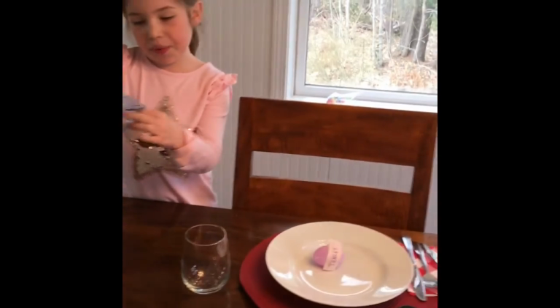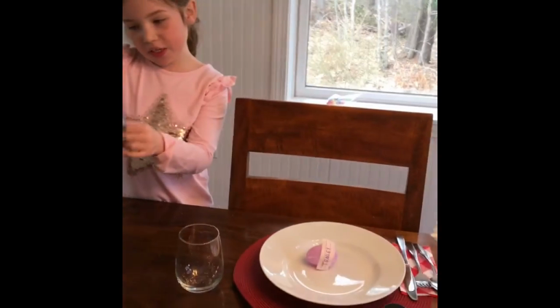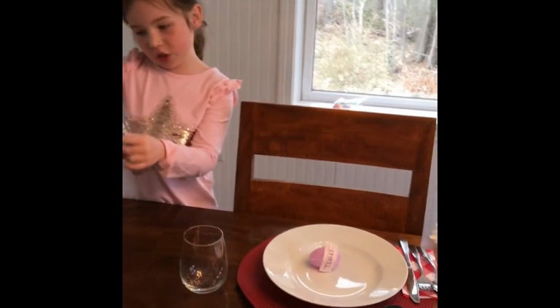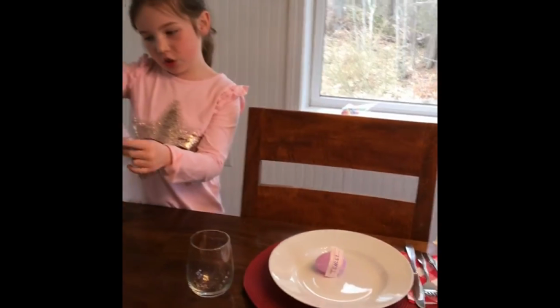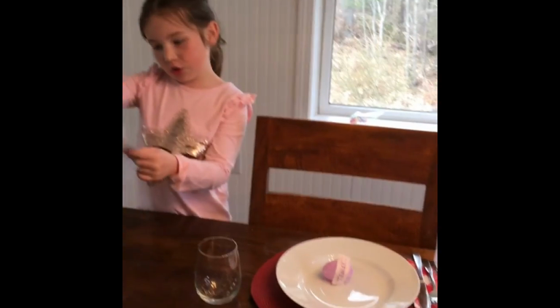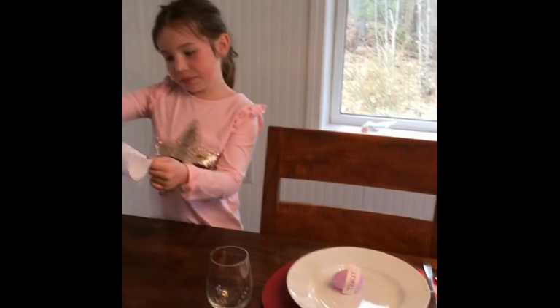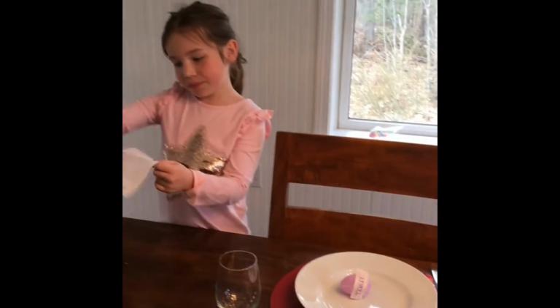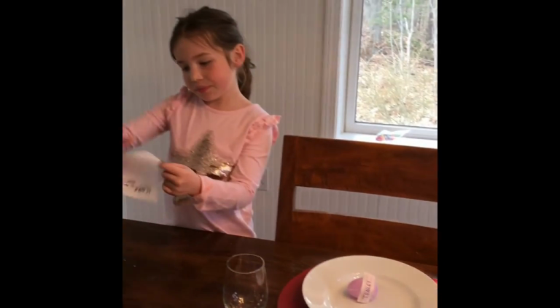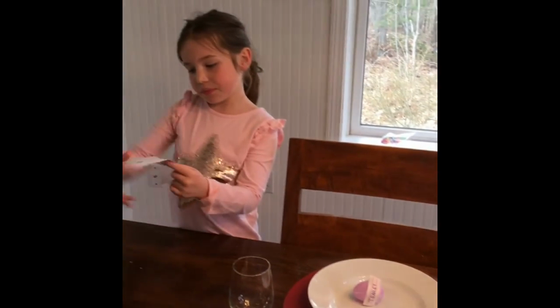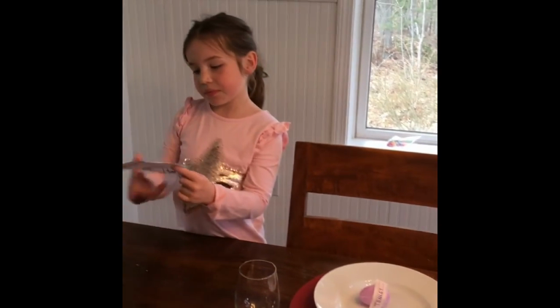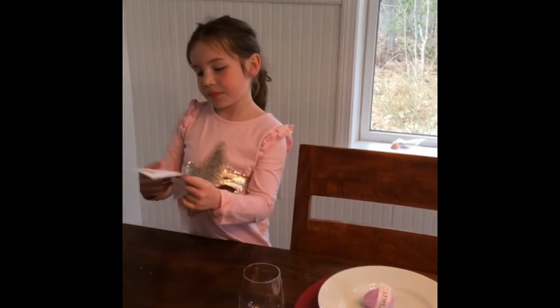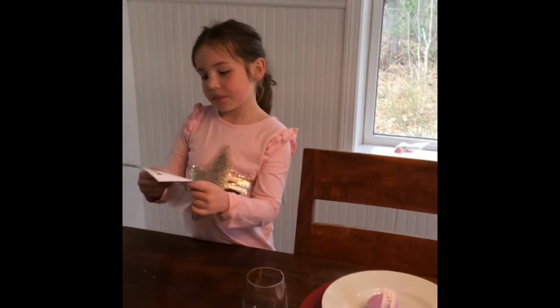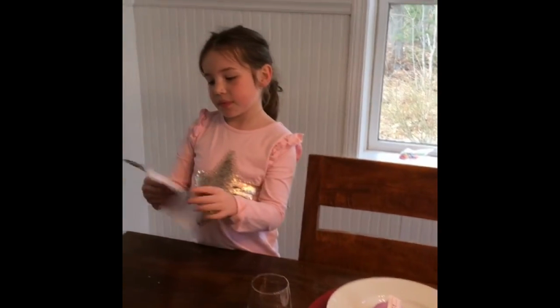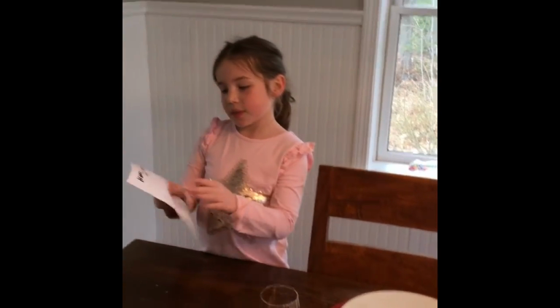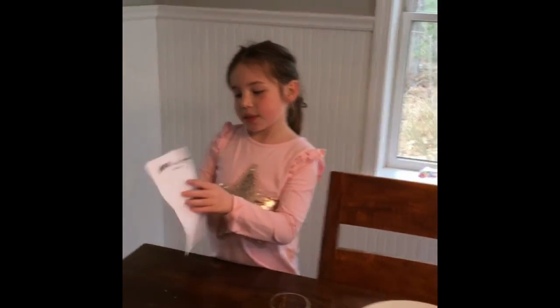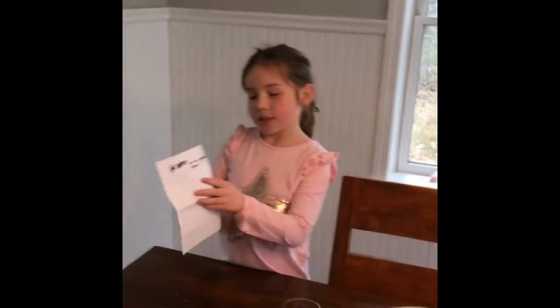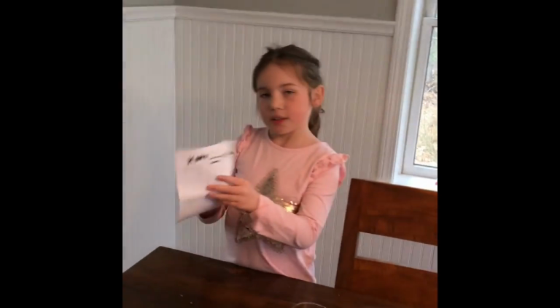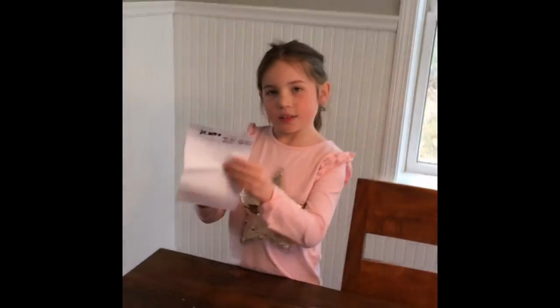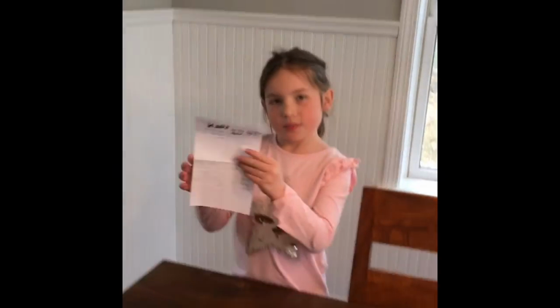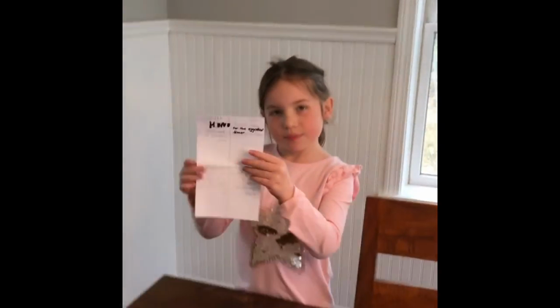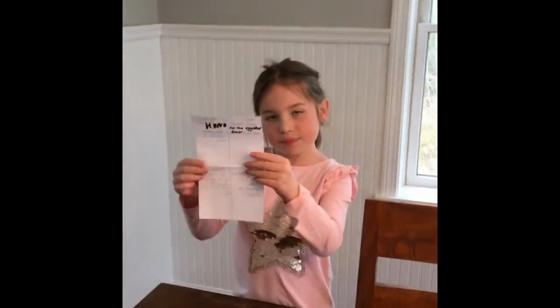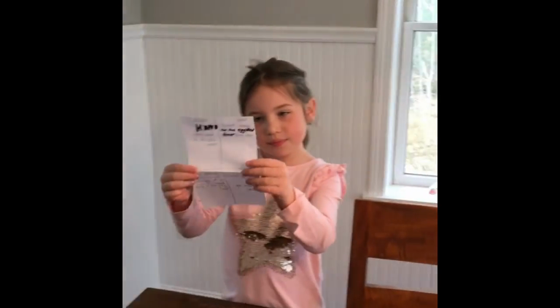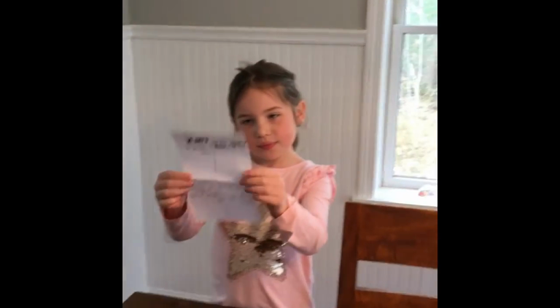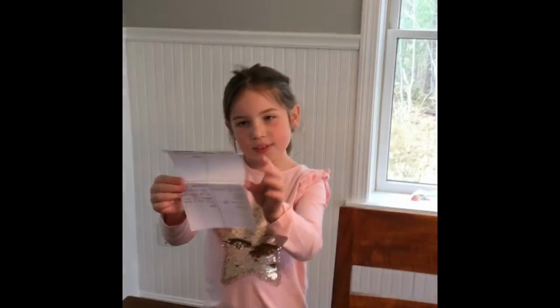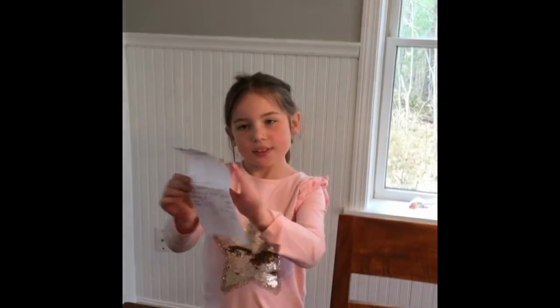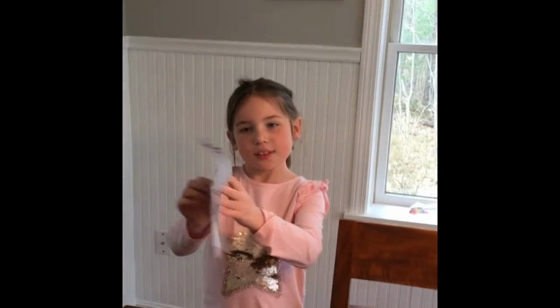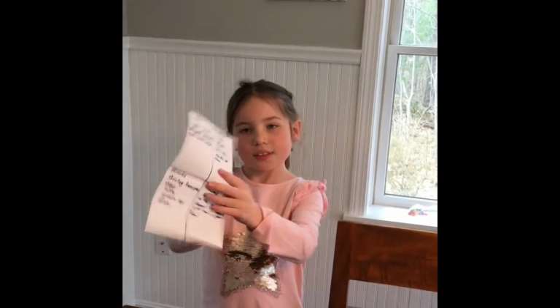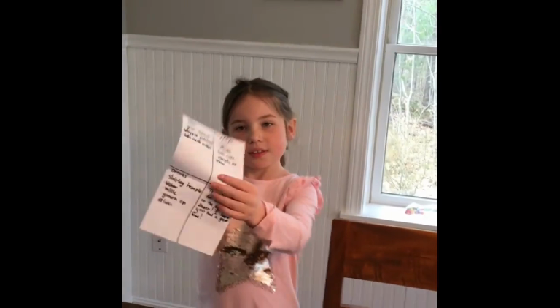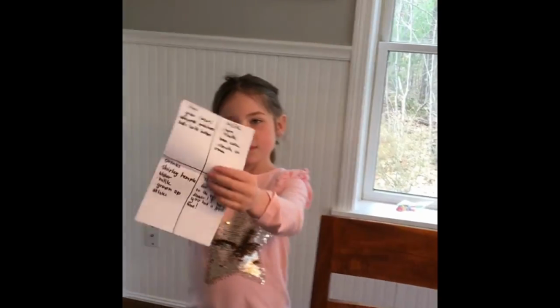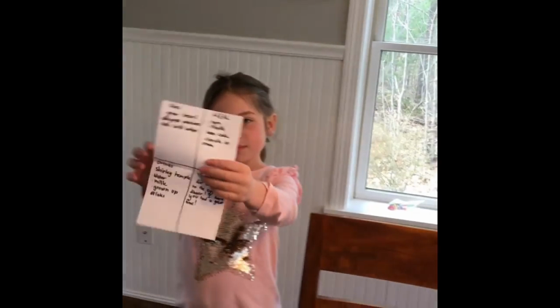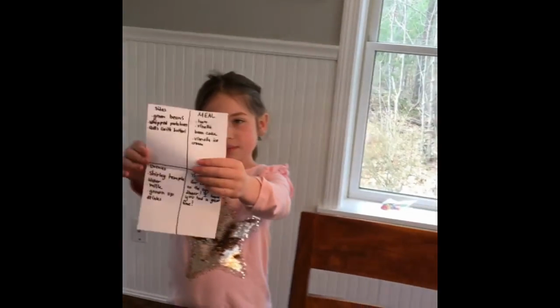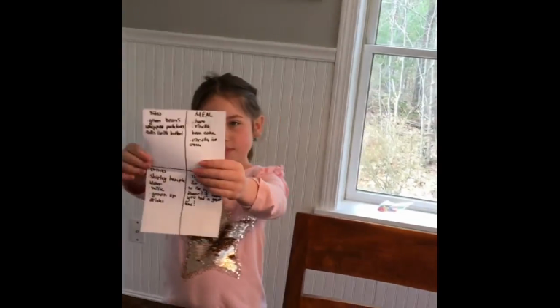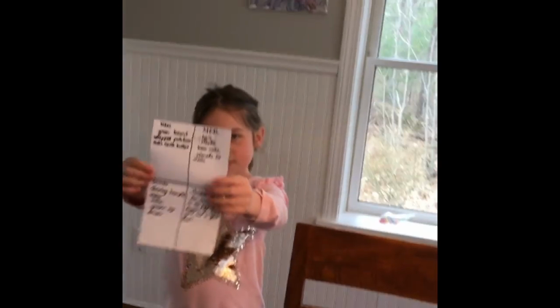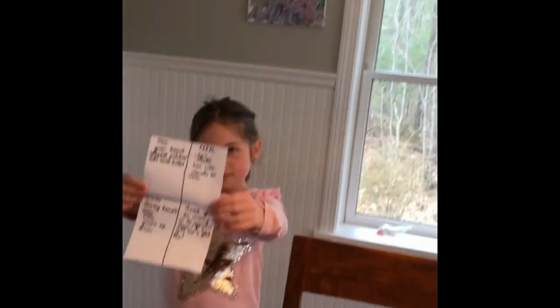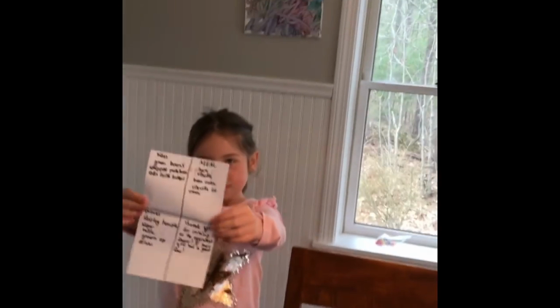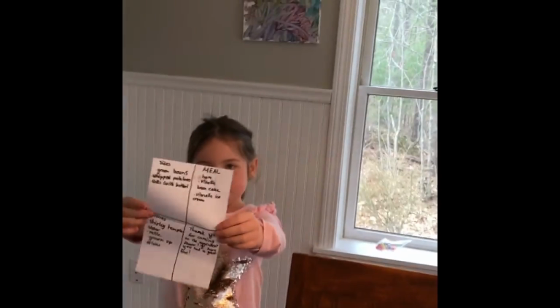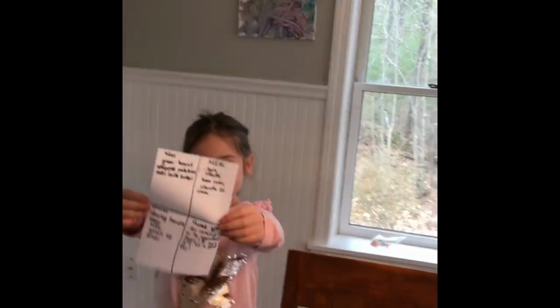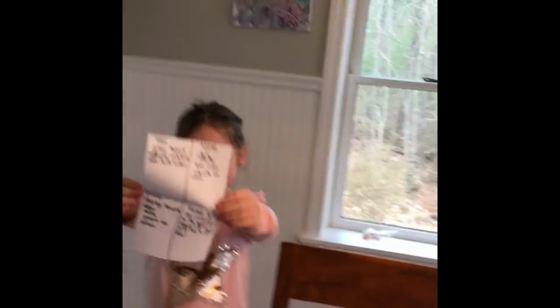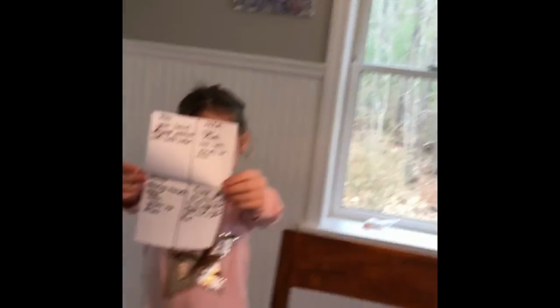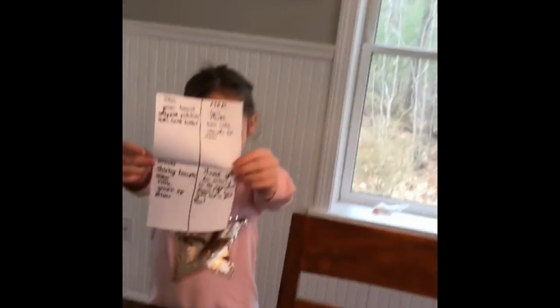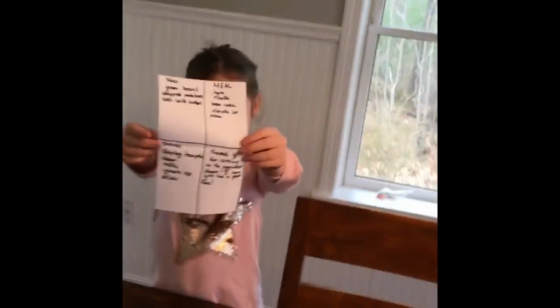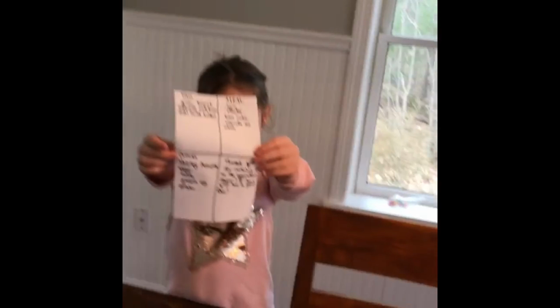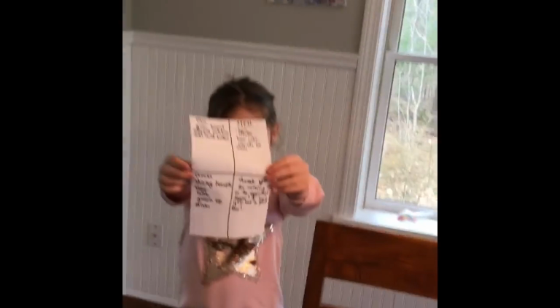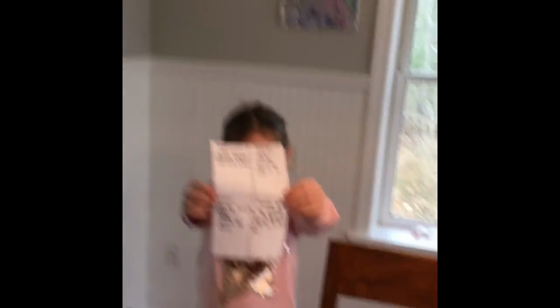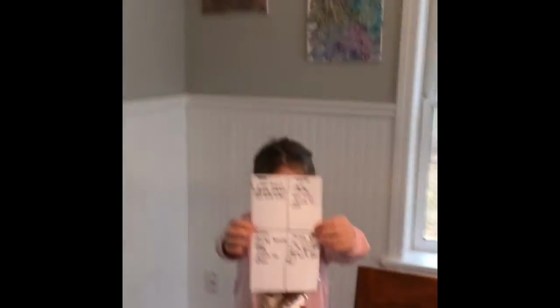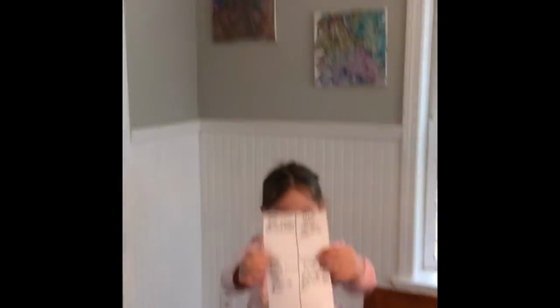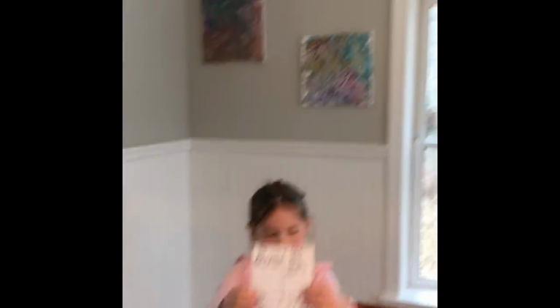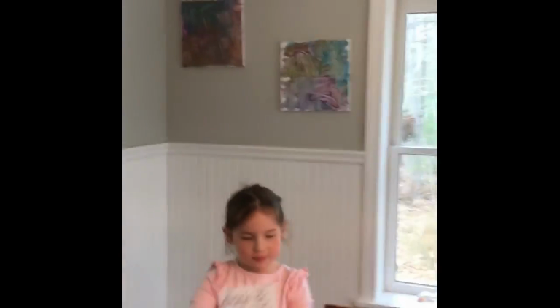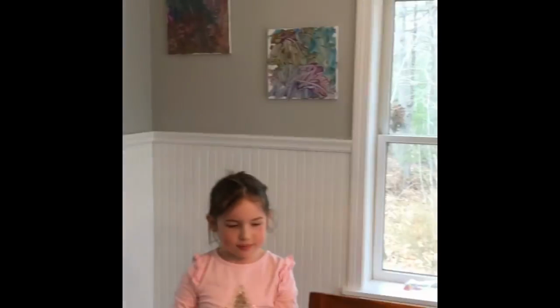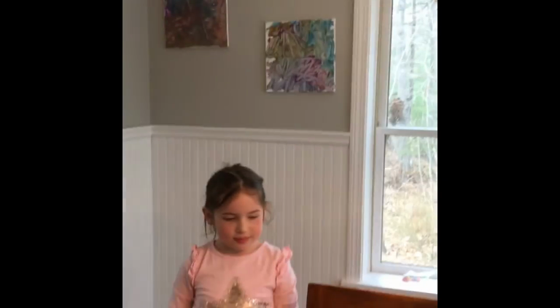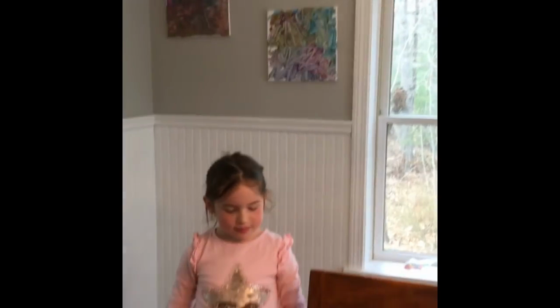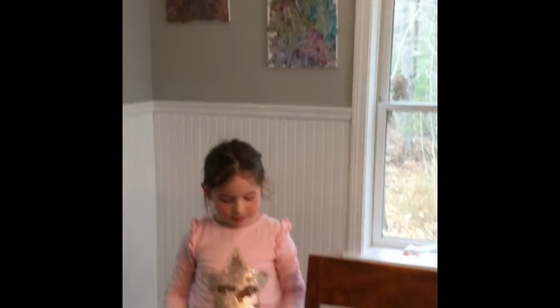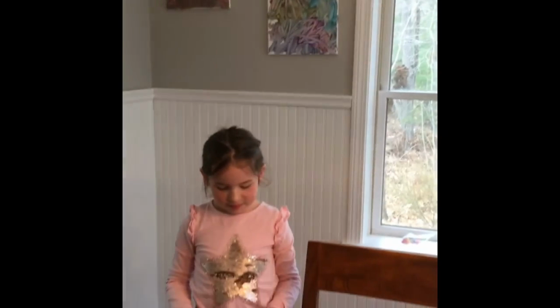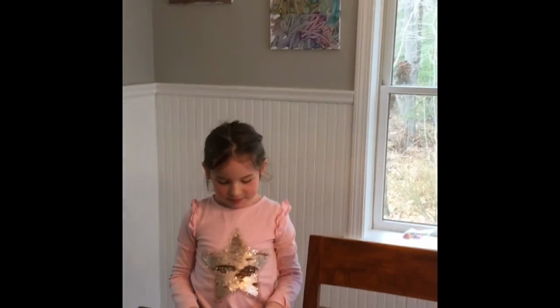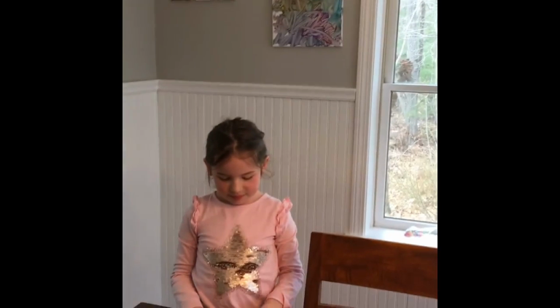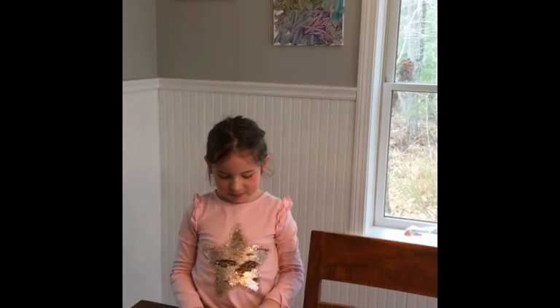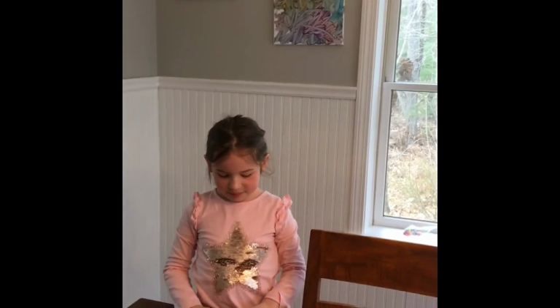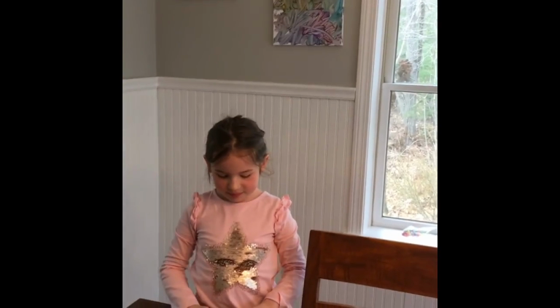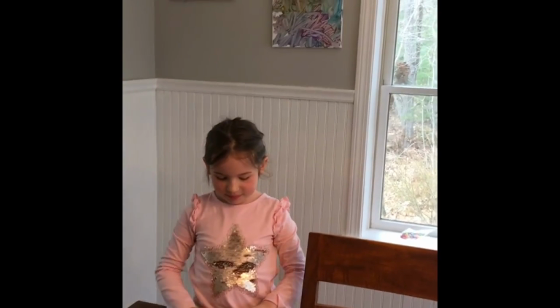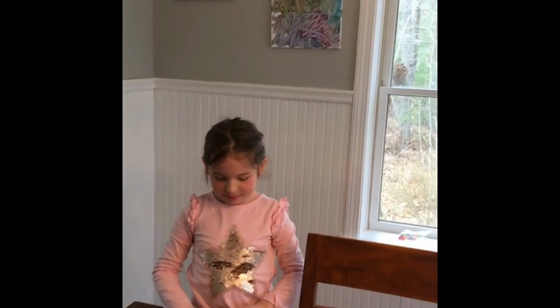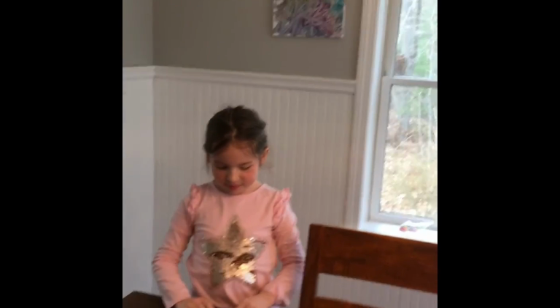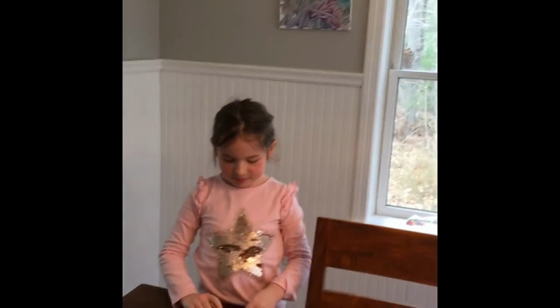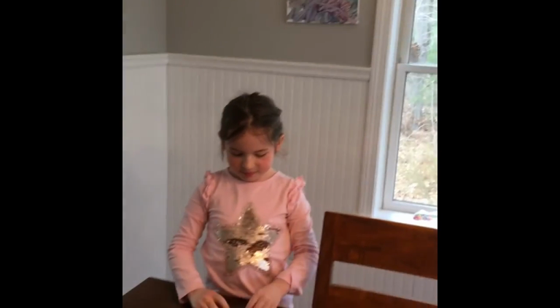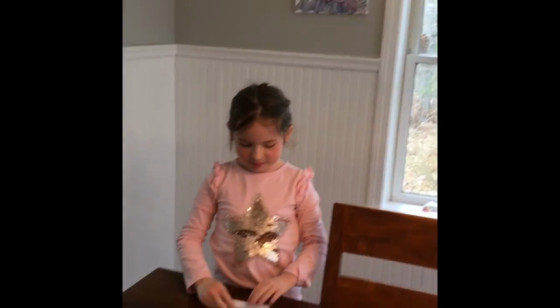And then we have the menu. Oh, there's a menu! I don't want to see because I want to be surprised.